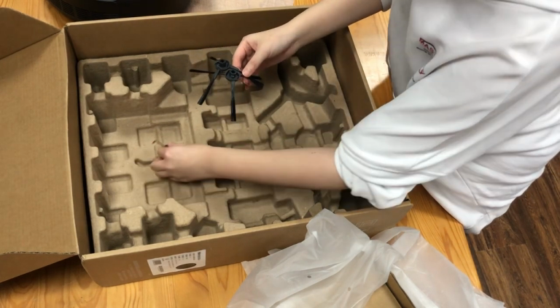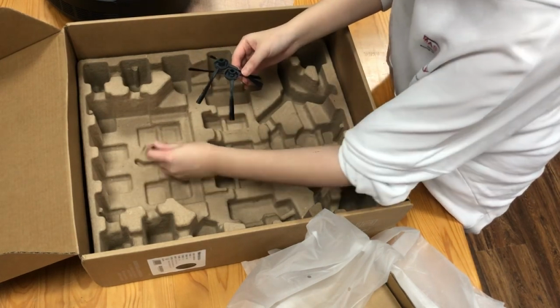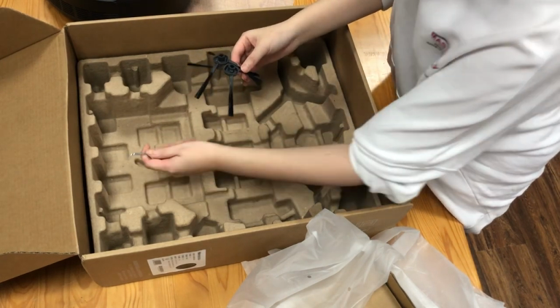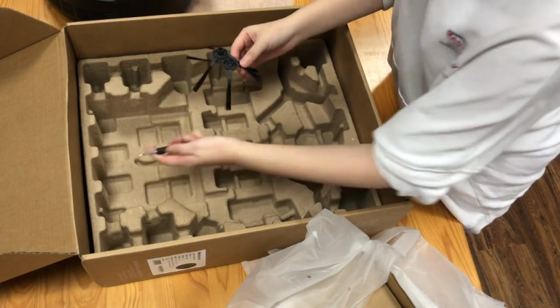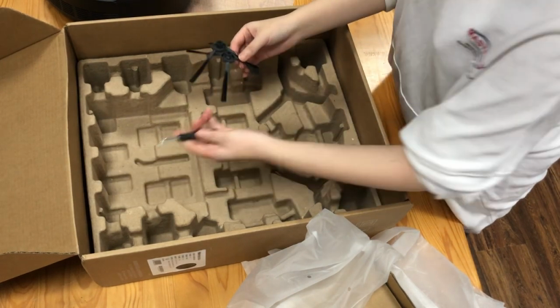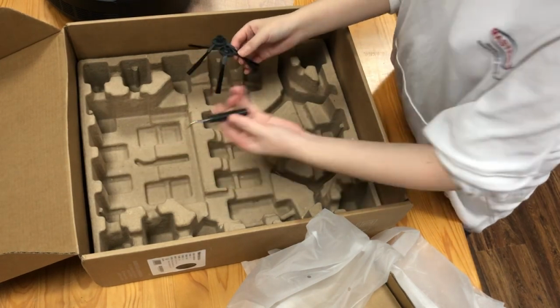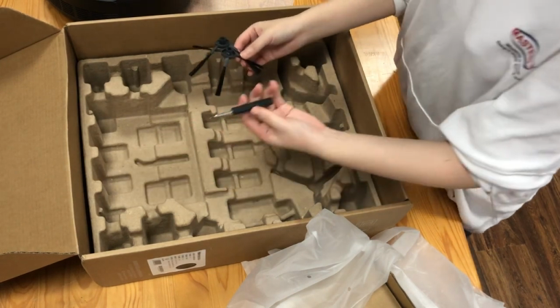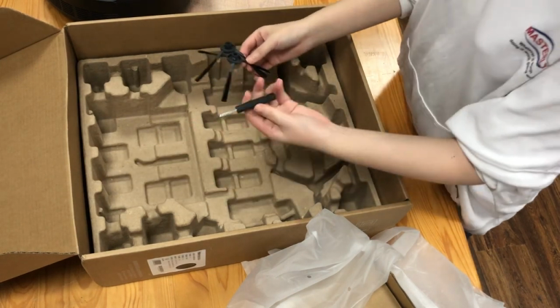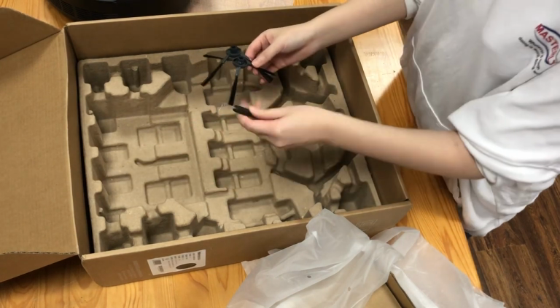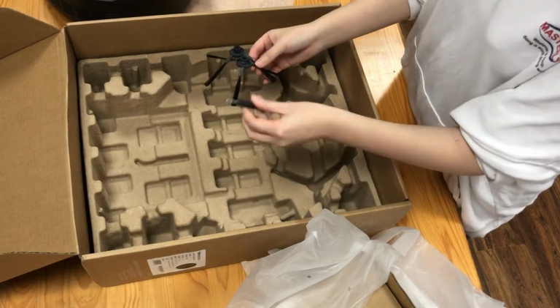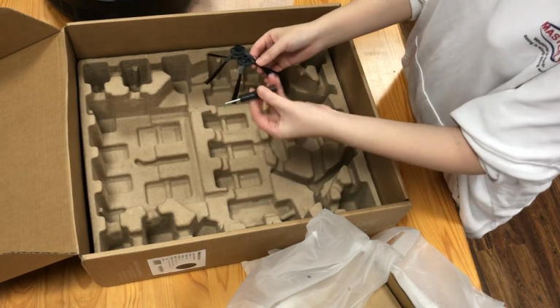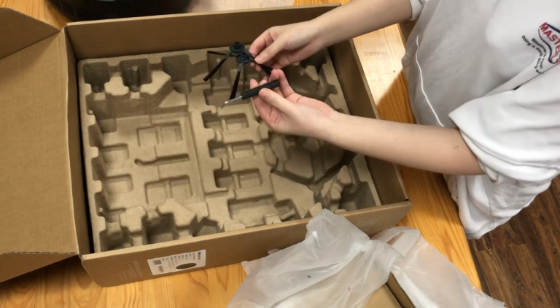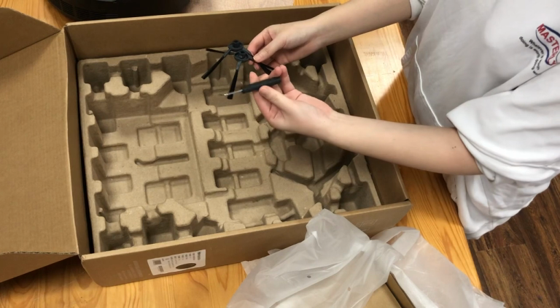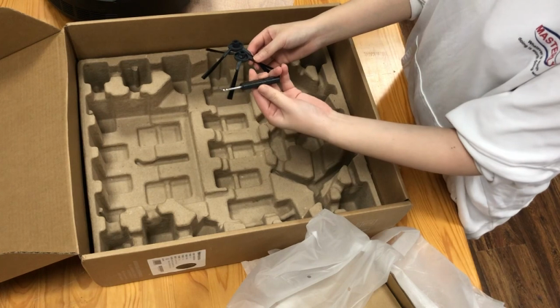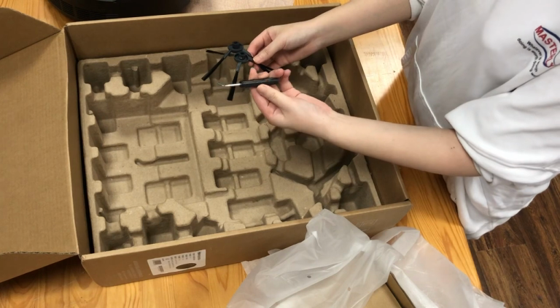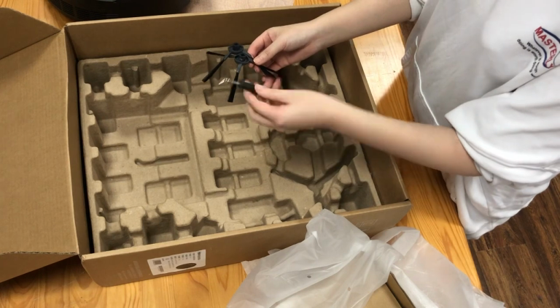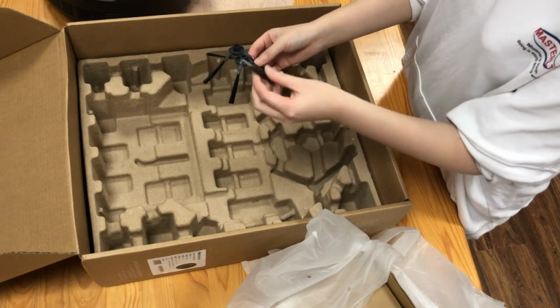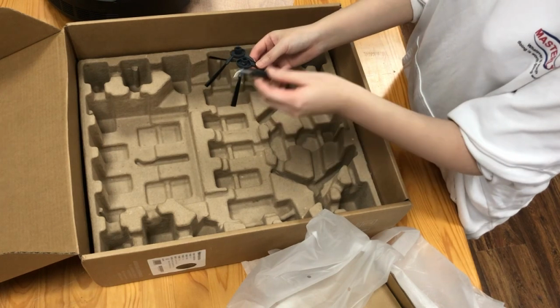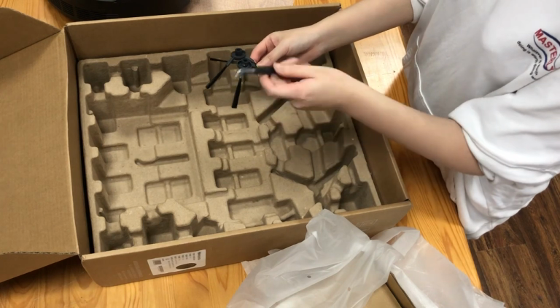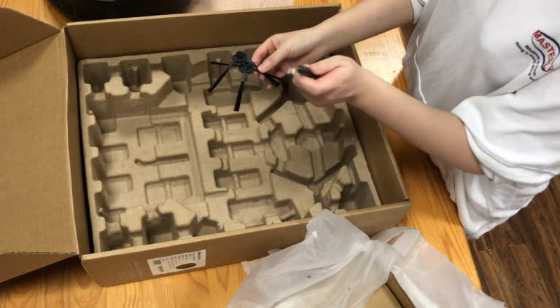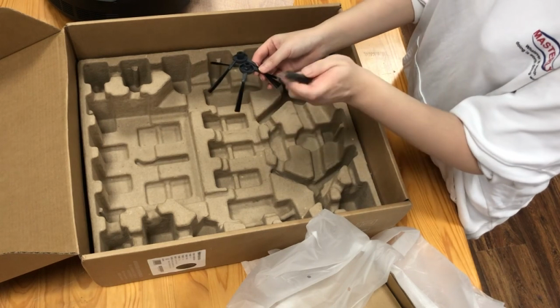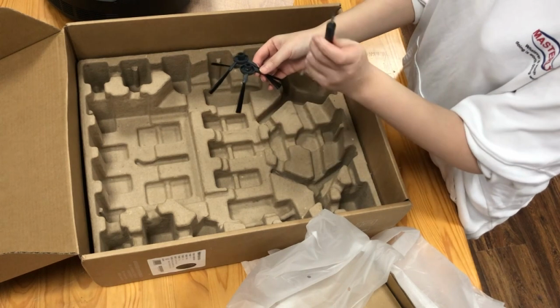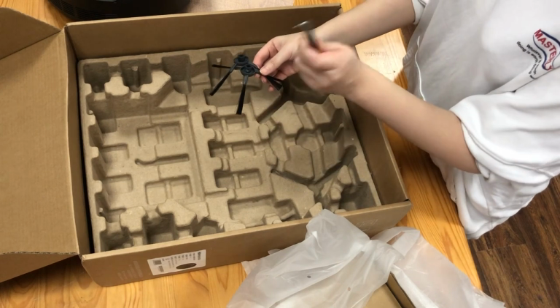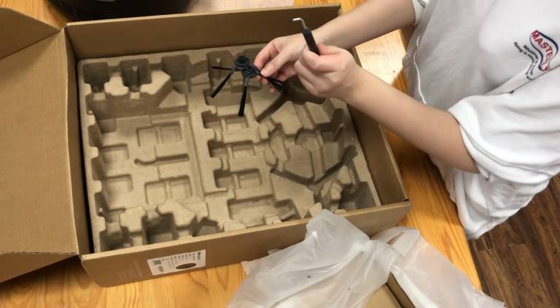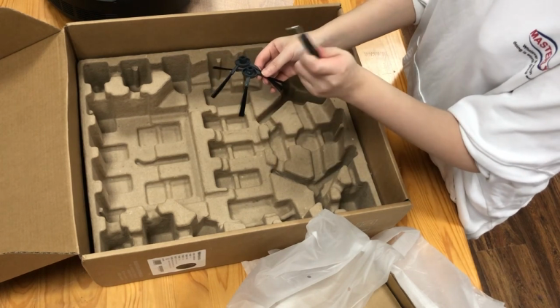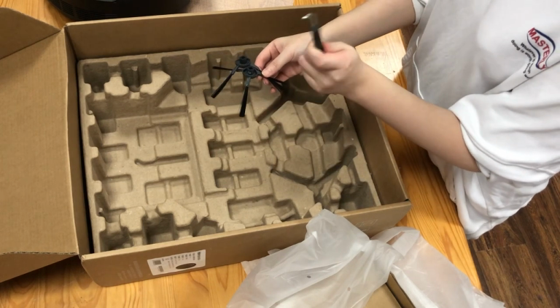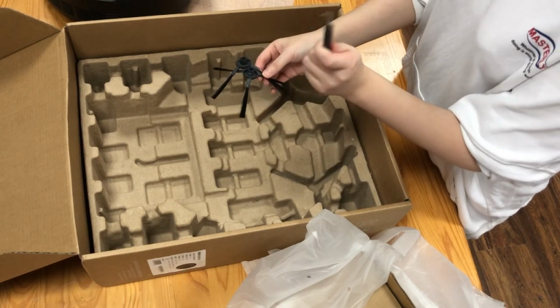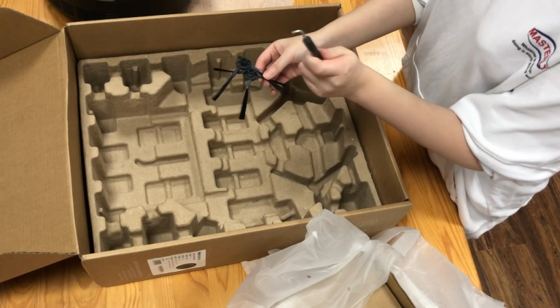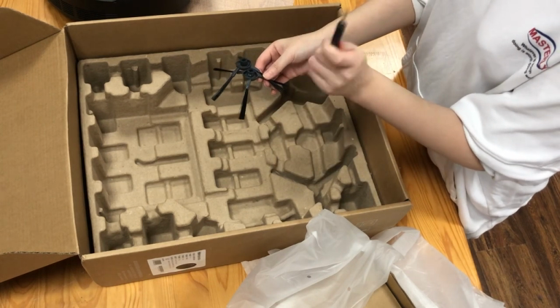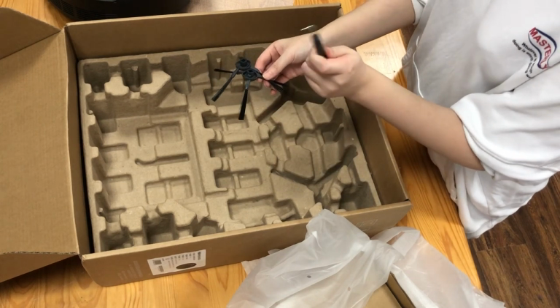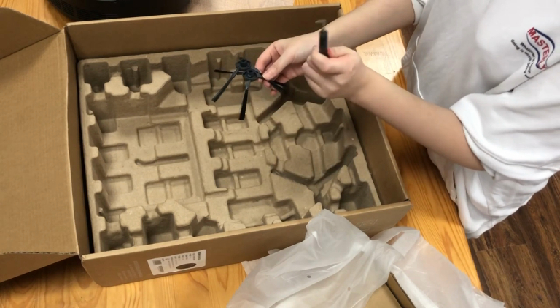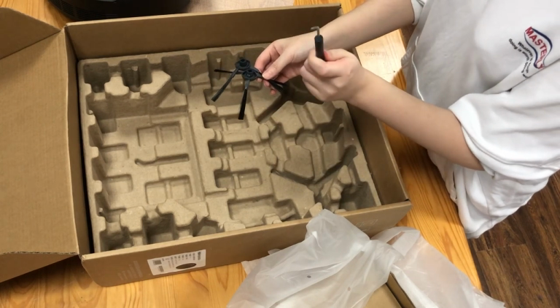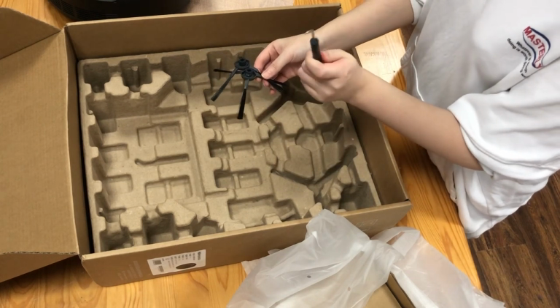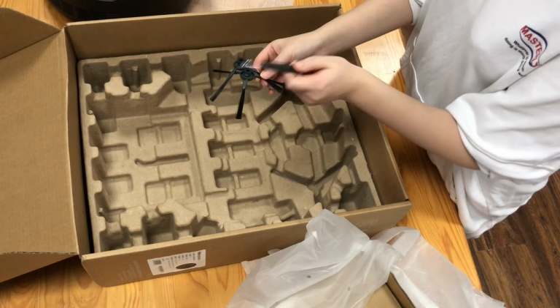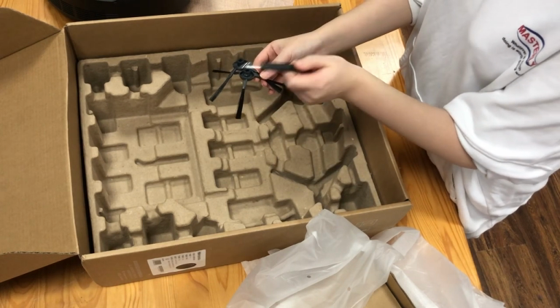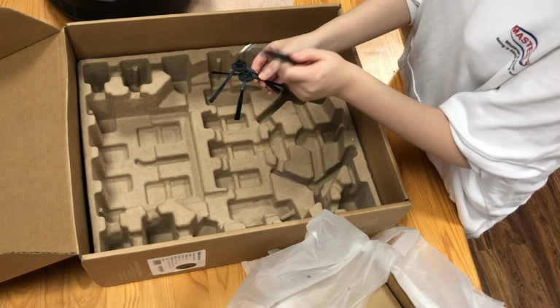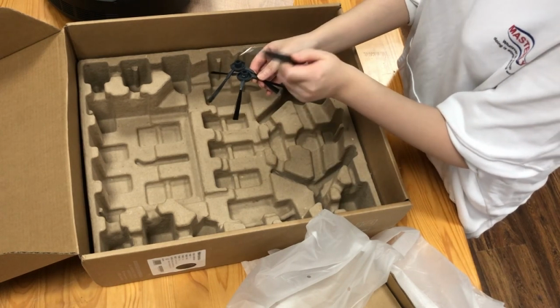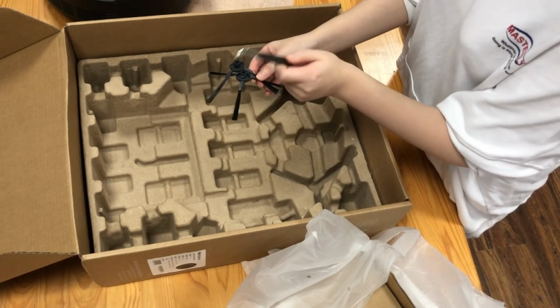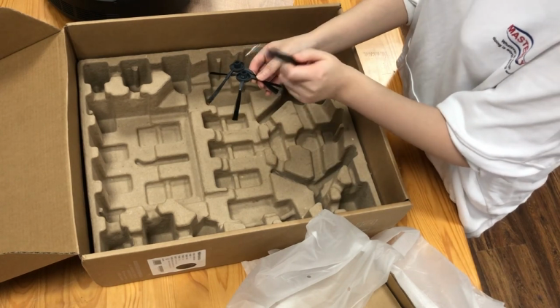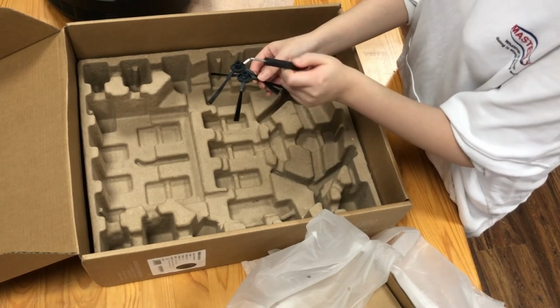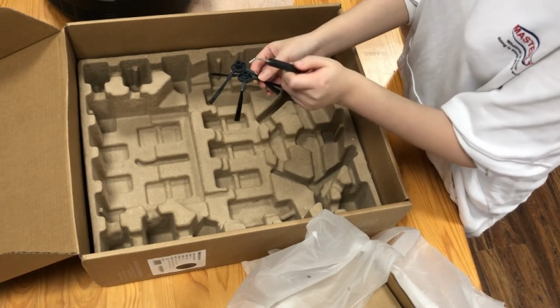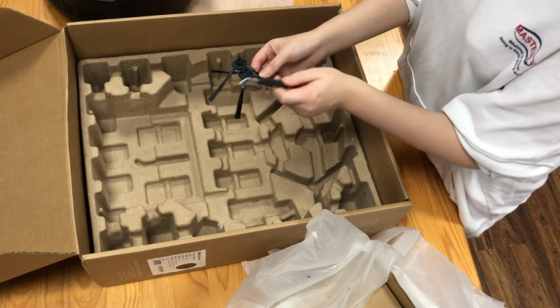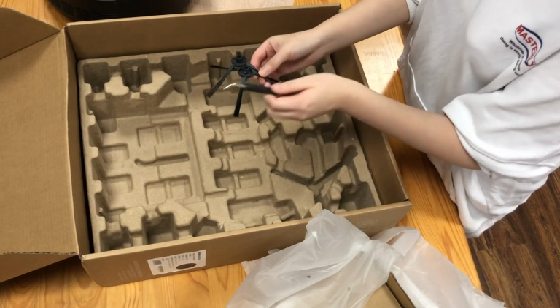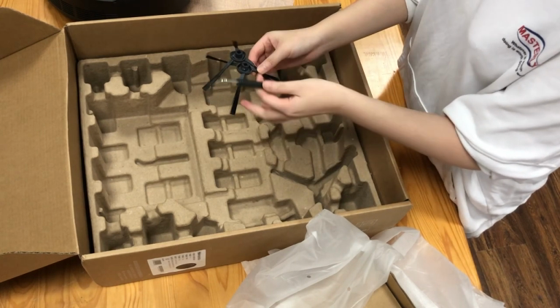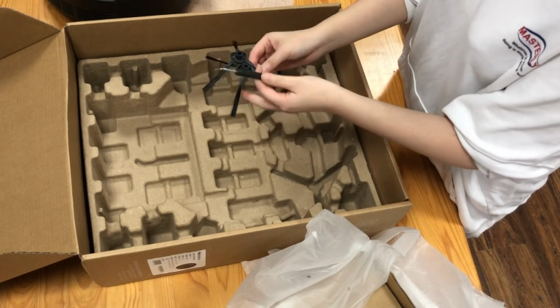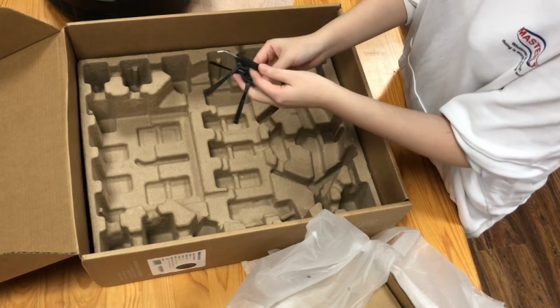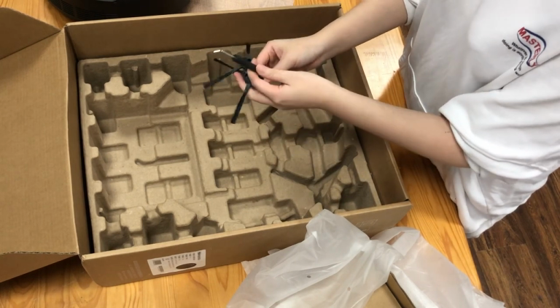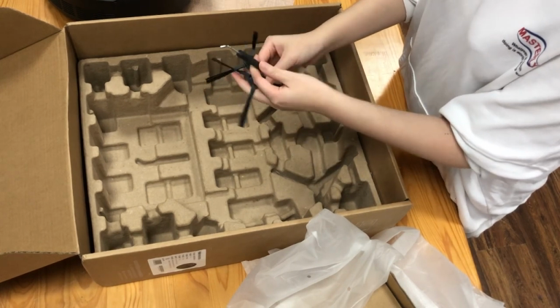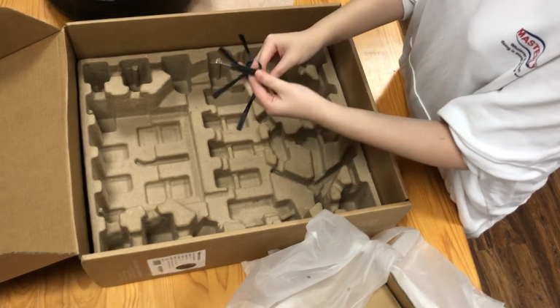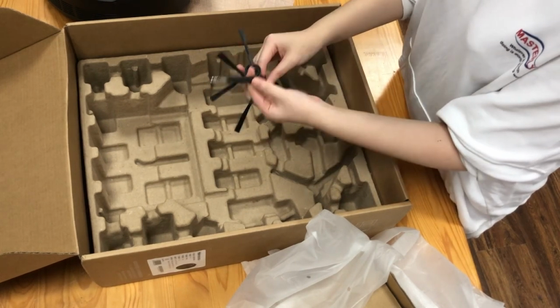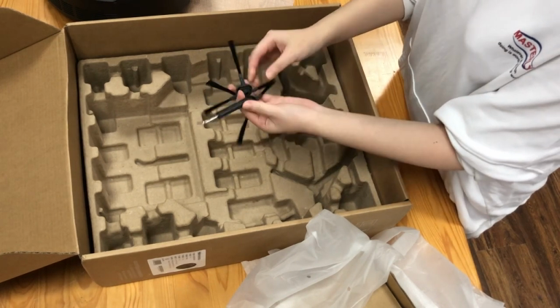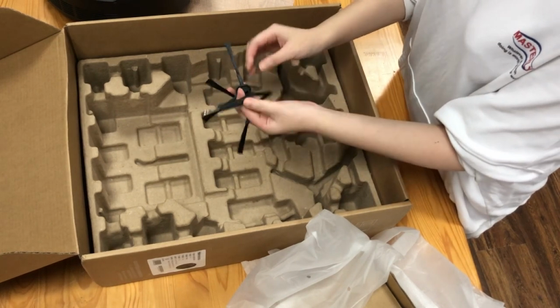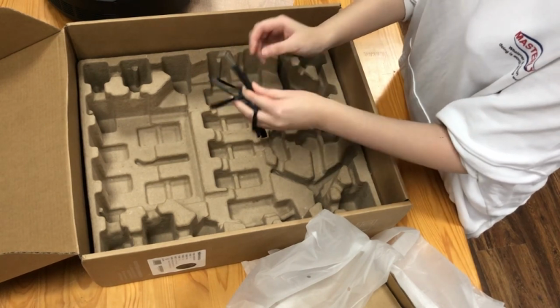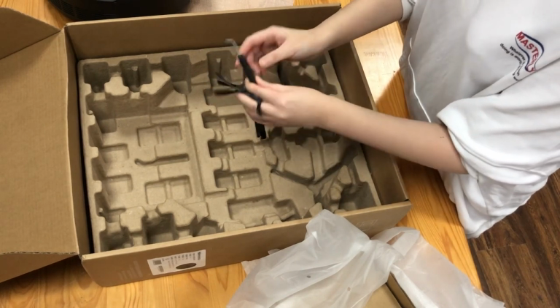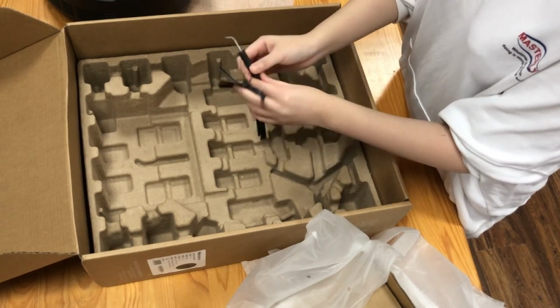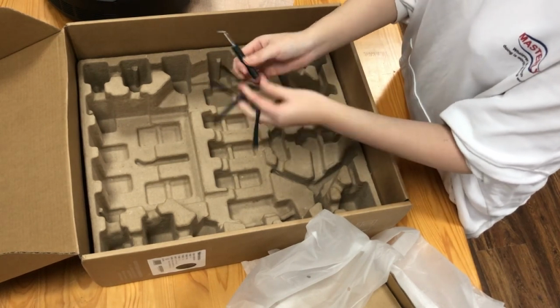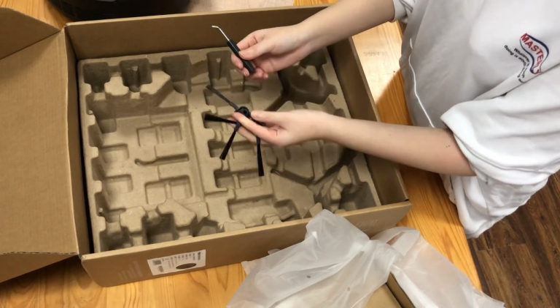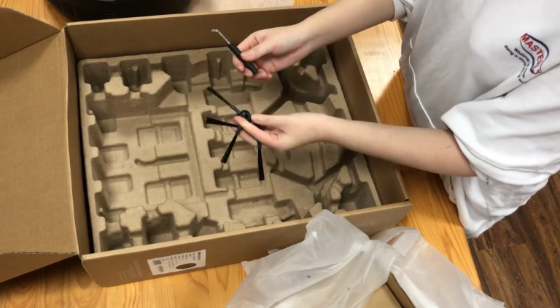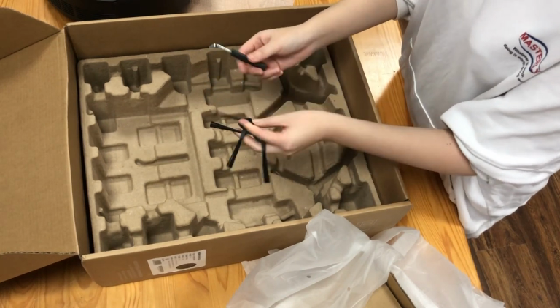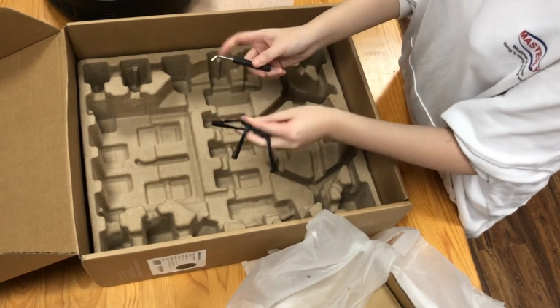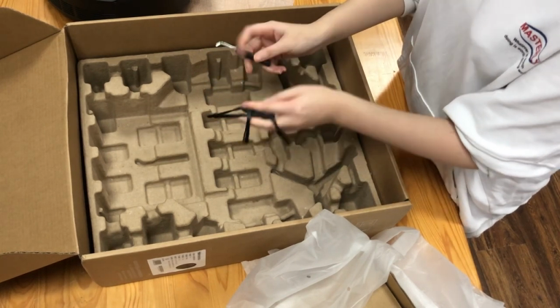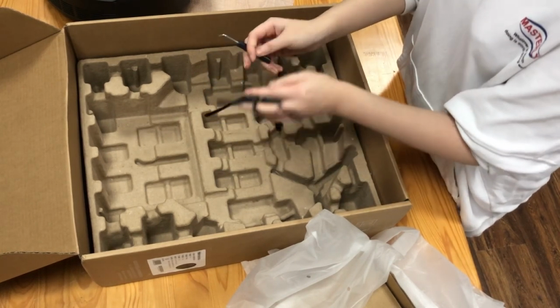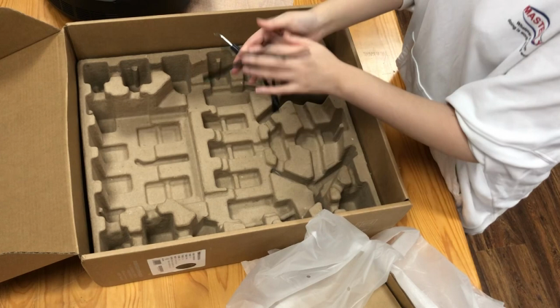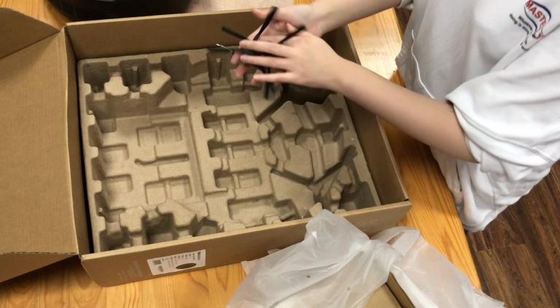And here is a tool — I think it's for cleaning the vacuum cleaner.